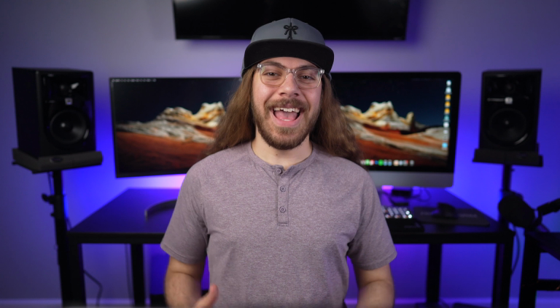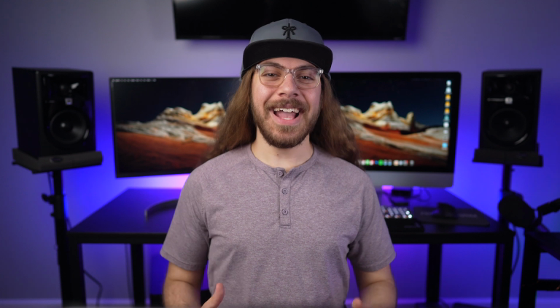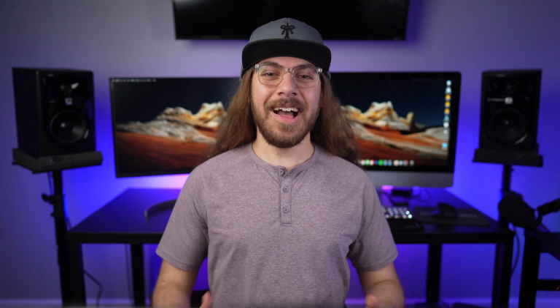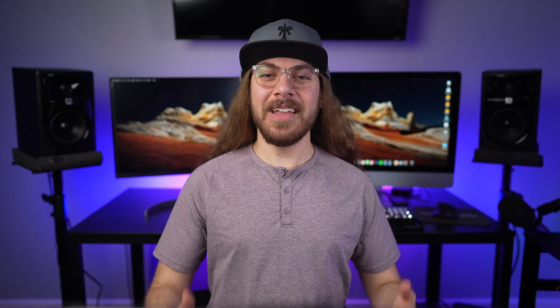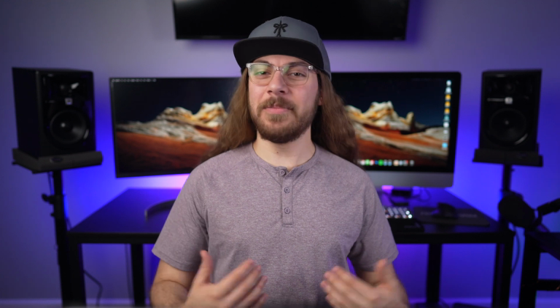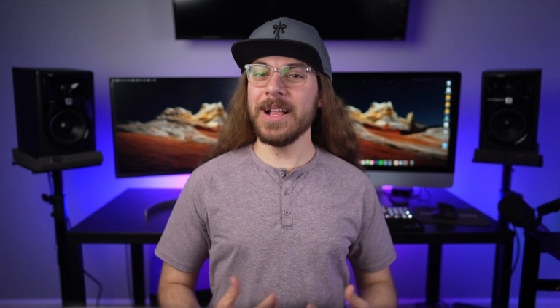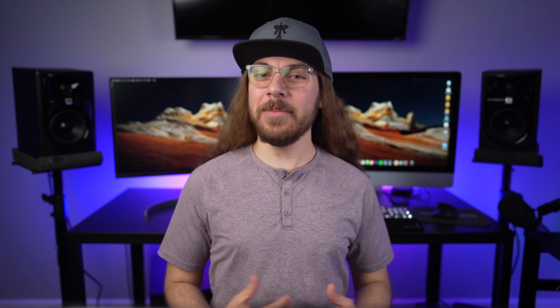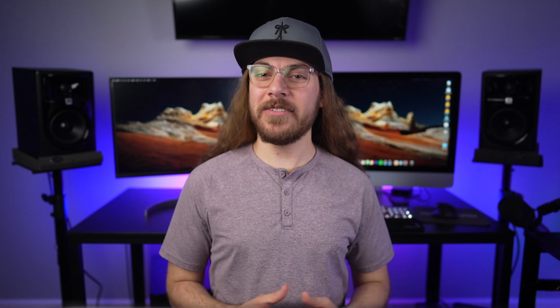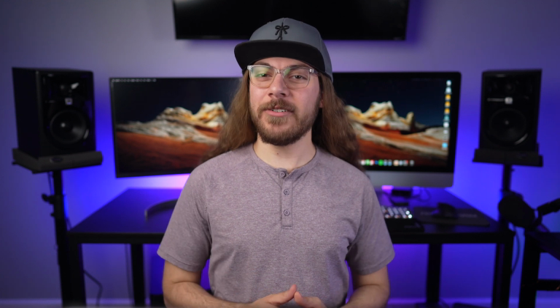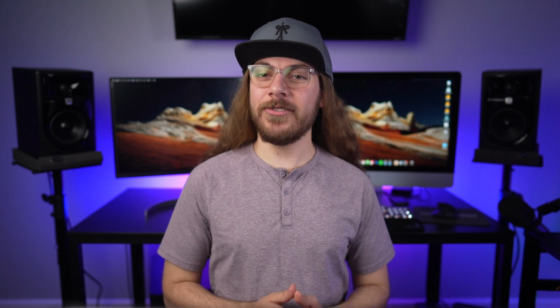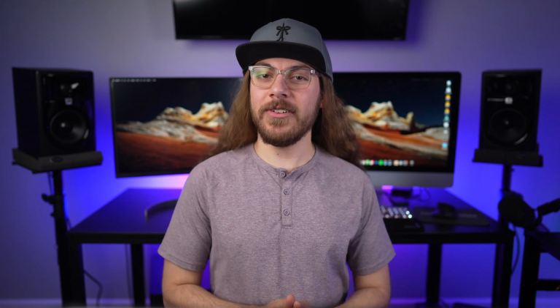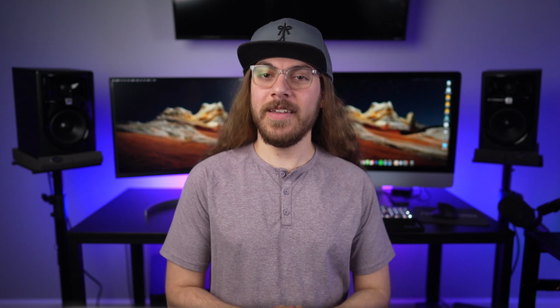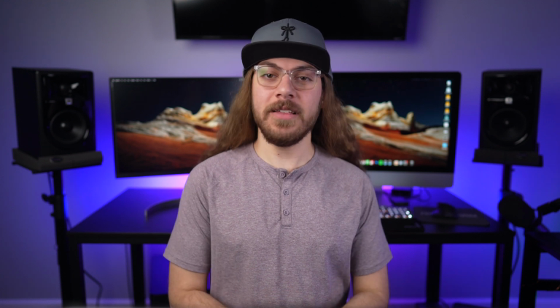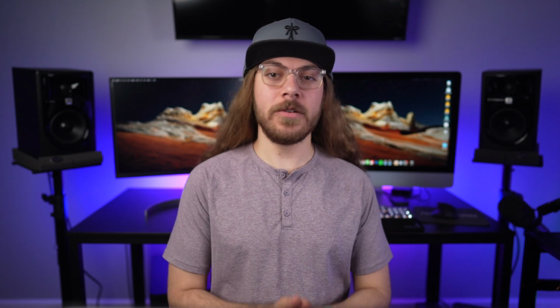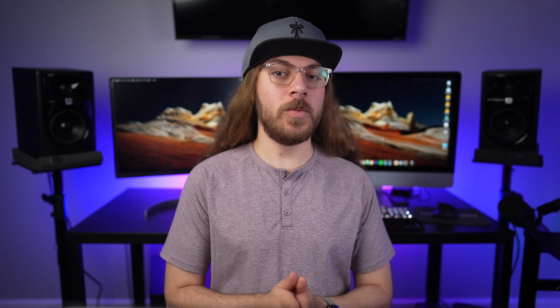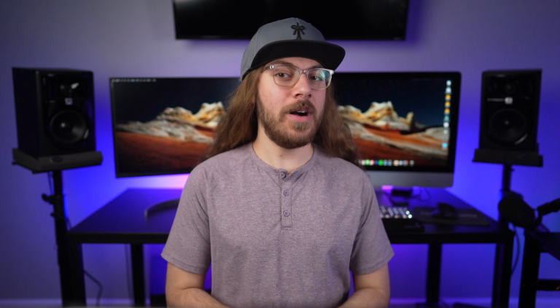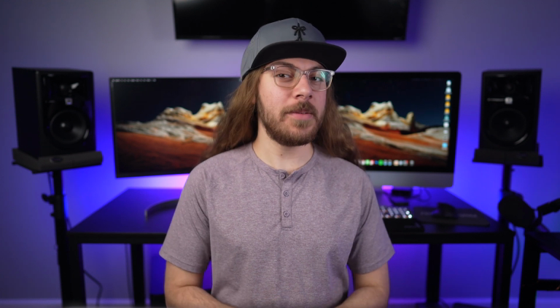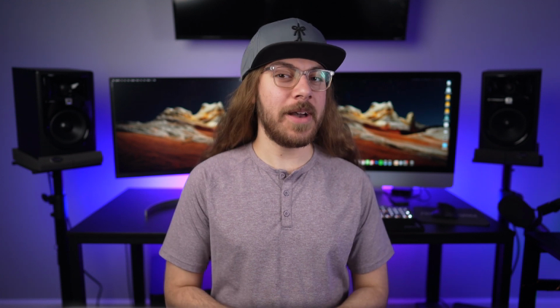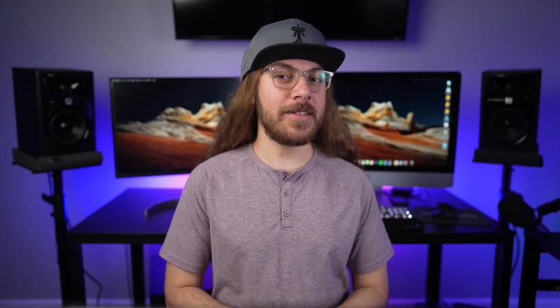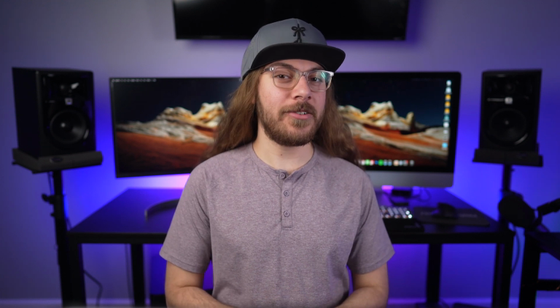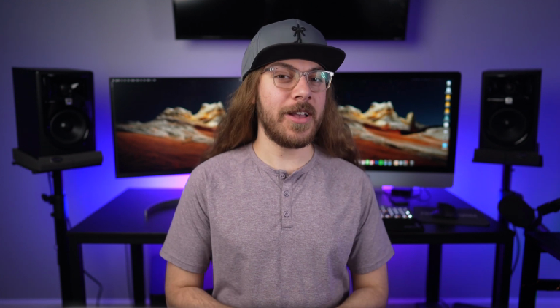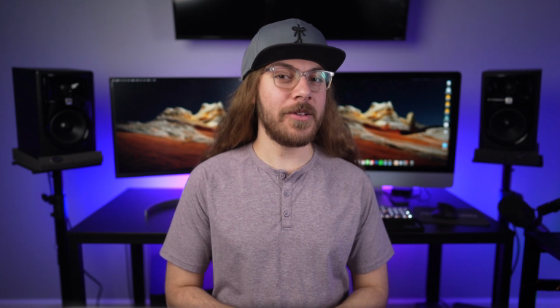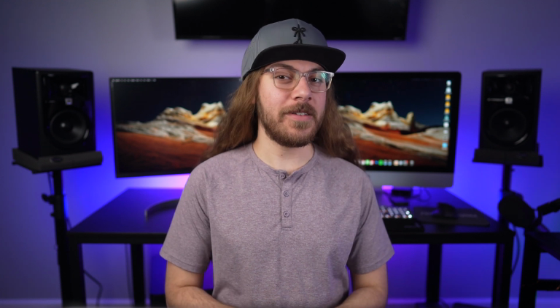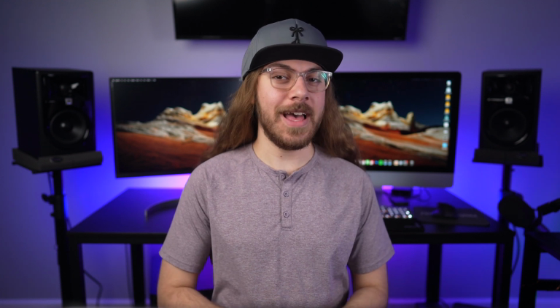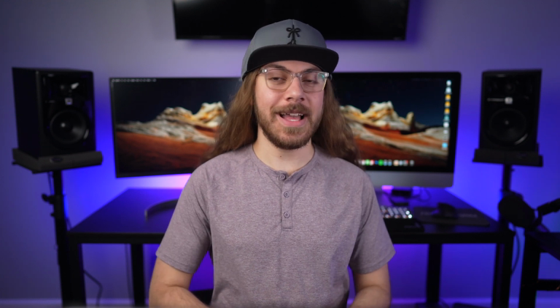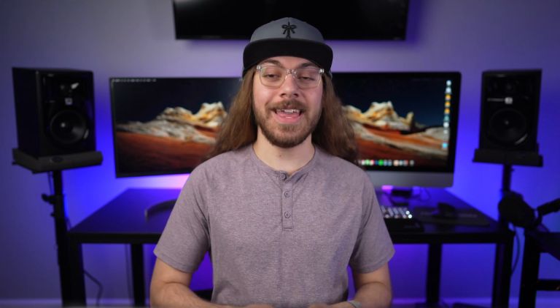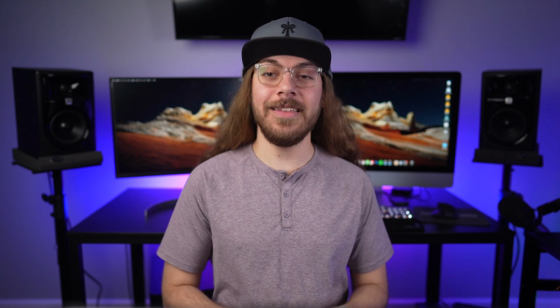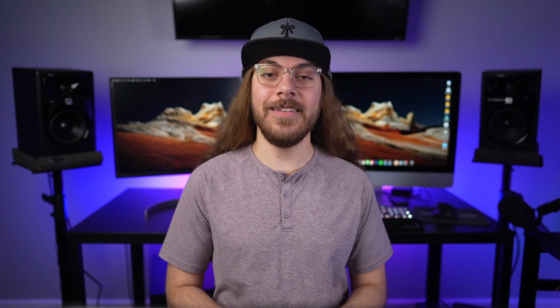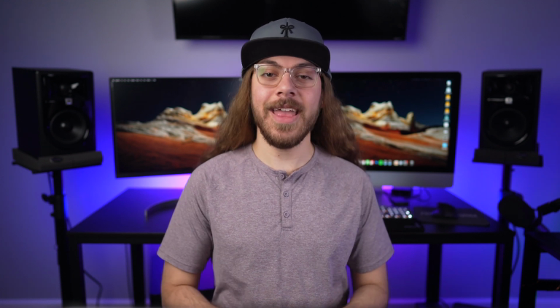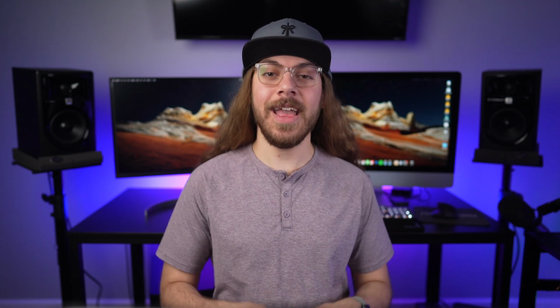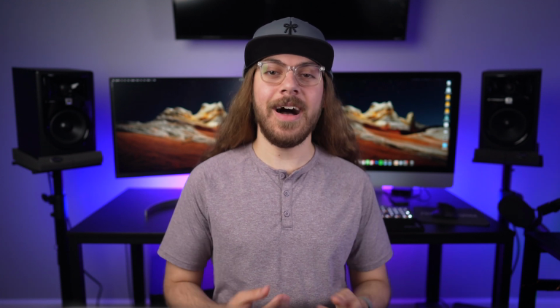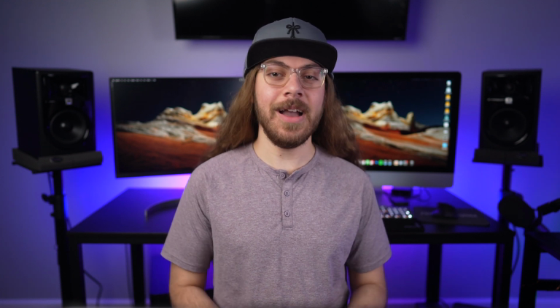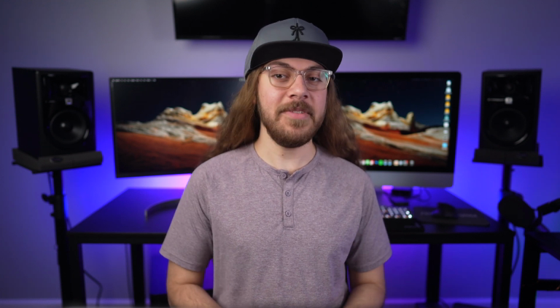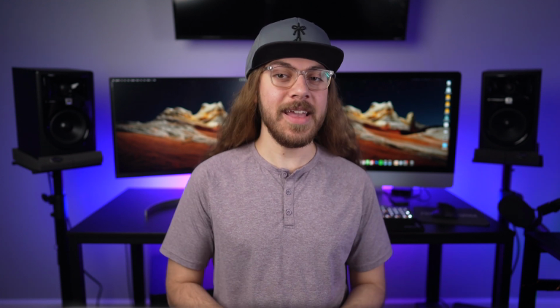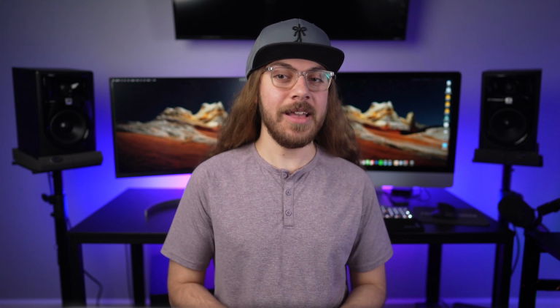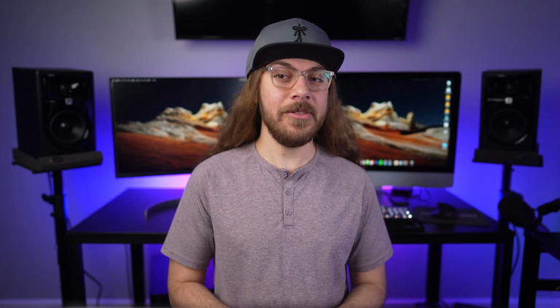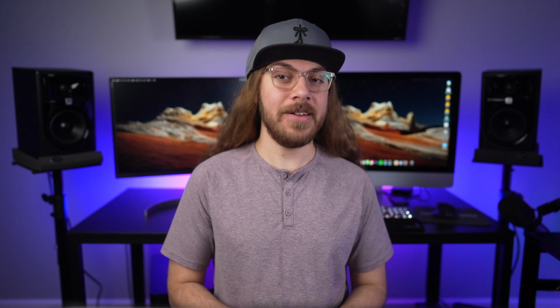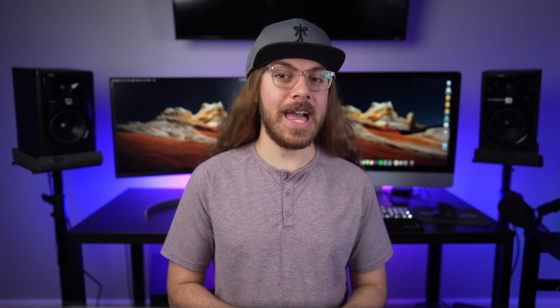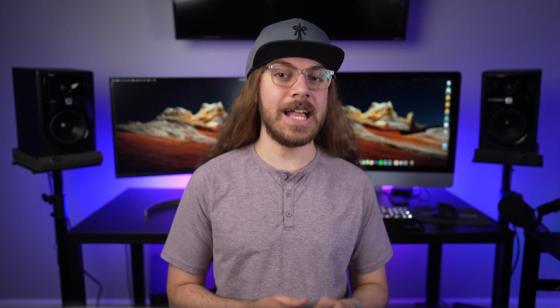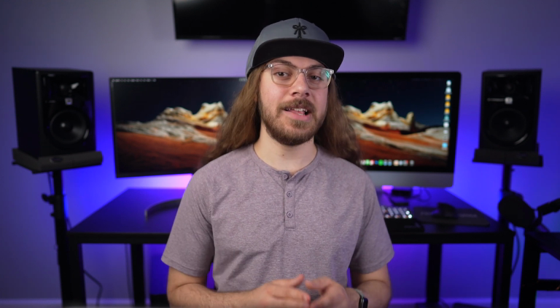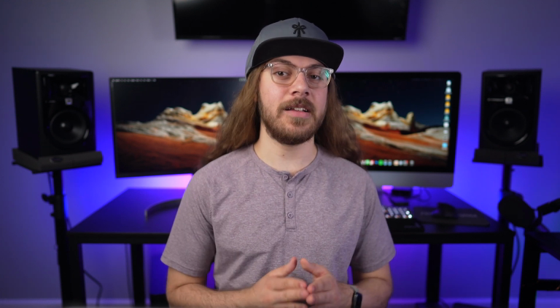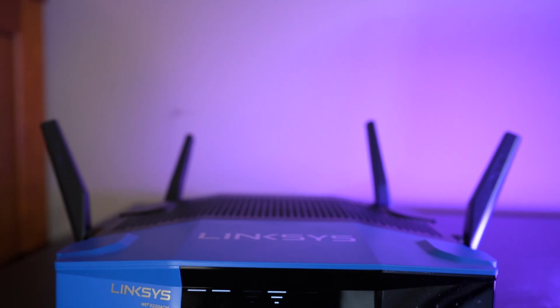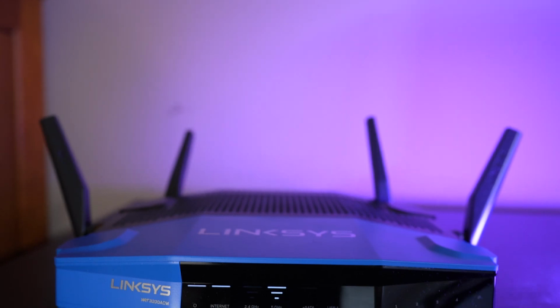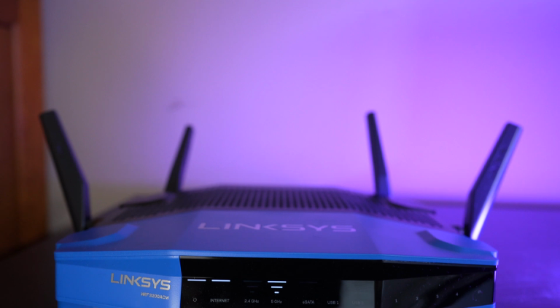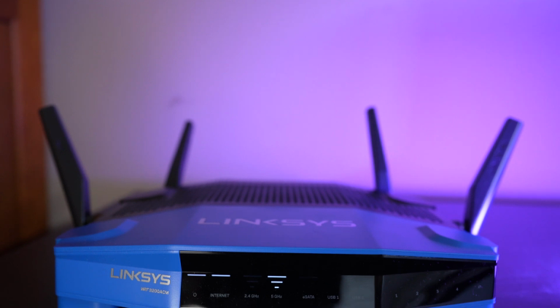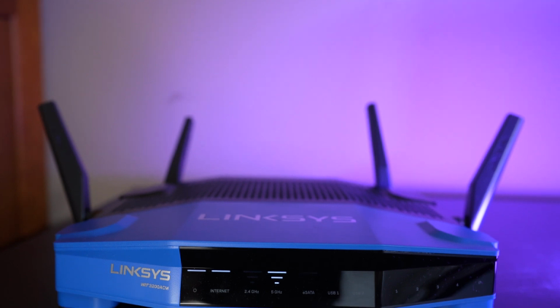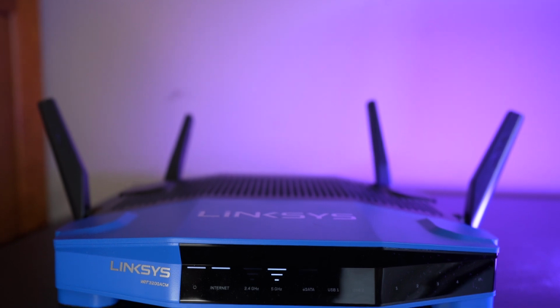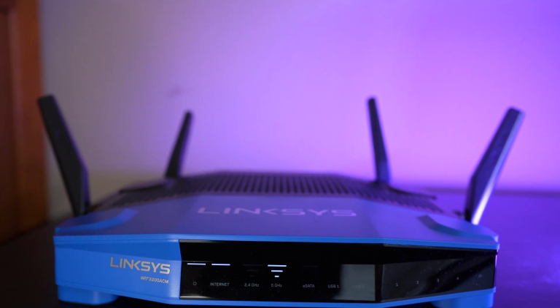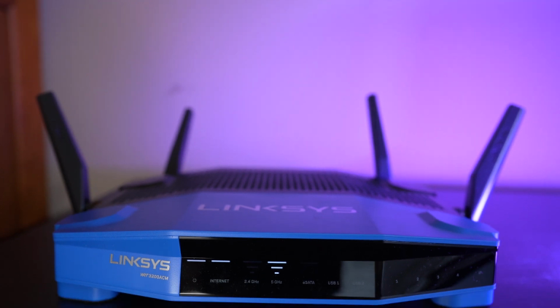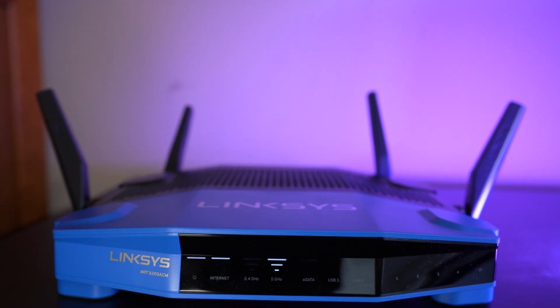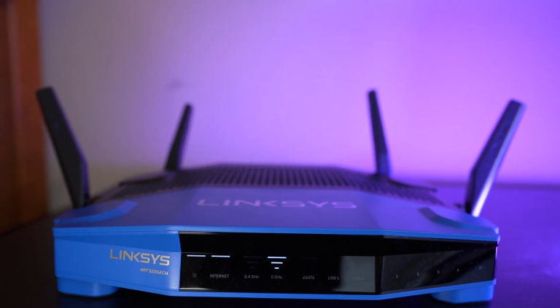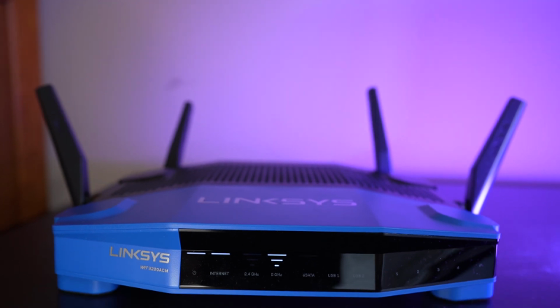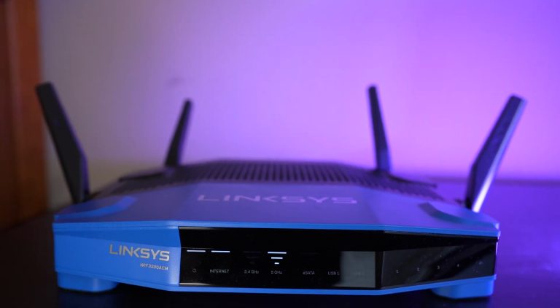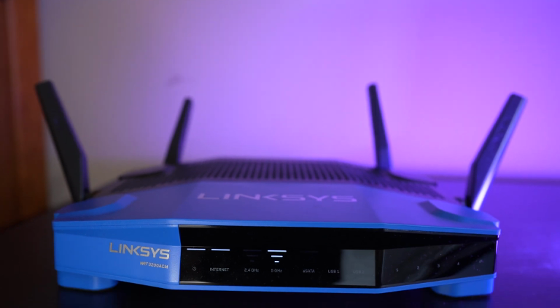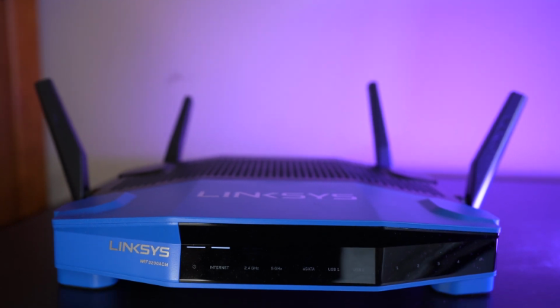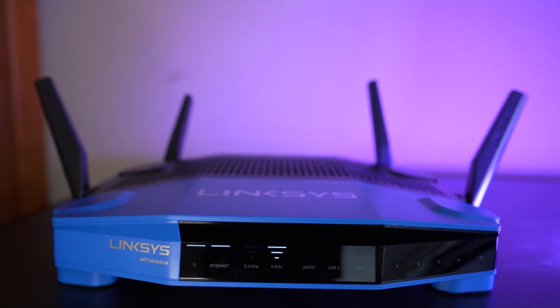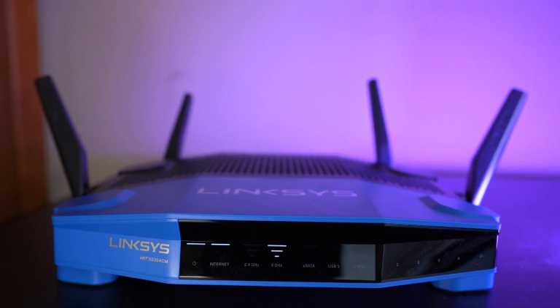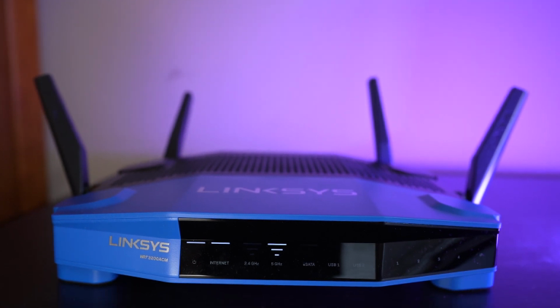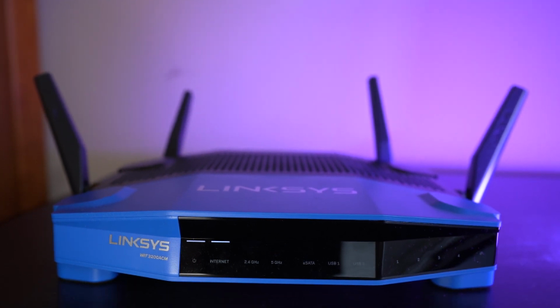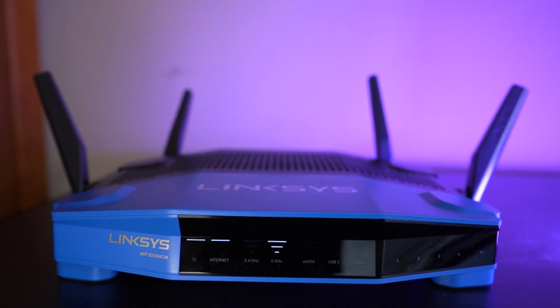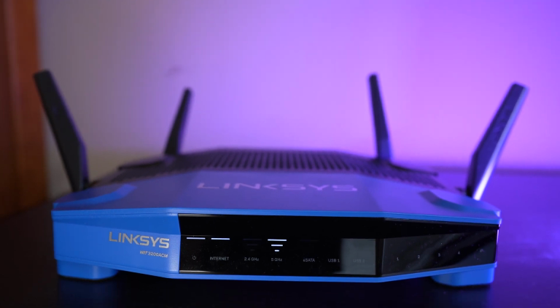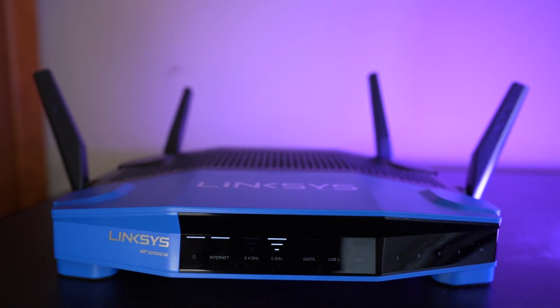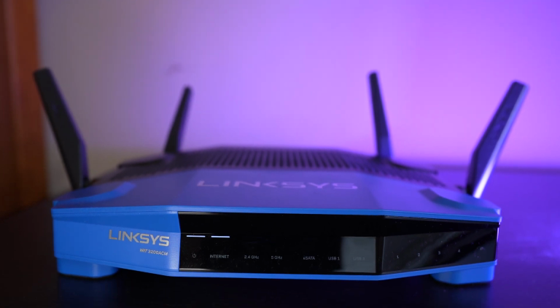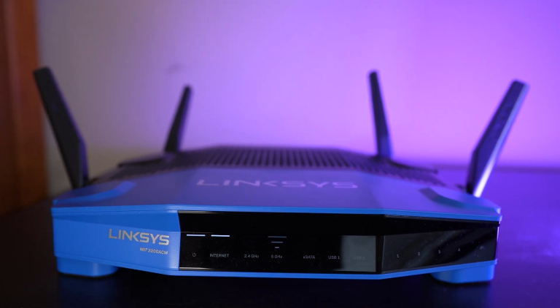Hey guys, my name is Christian Taylor. Welcome back to Kraylor Tech. And today I'm taking a look at an ExpressVPN router to see if it's worth the money.